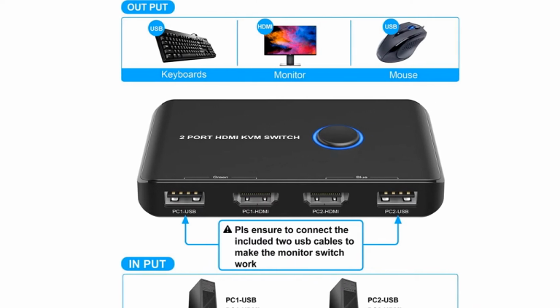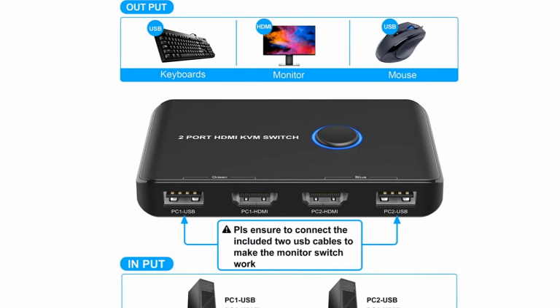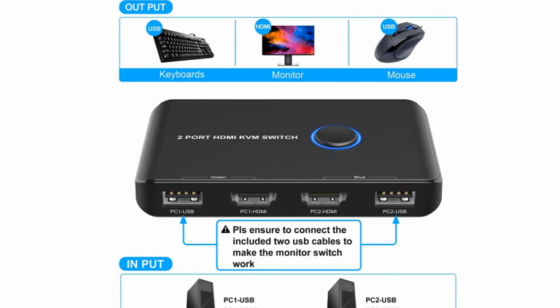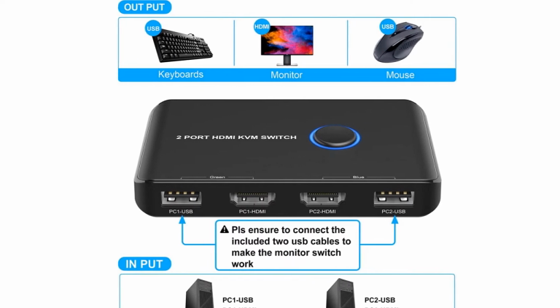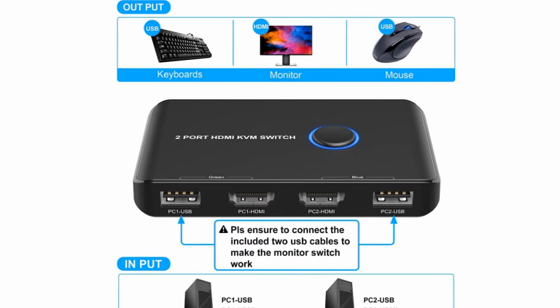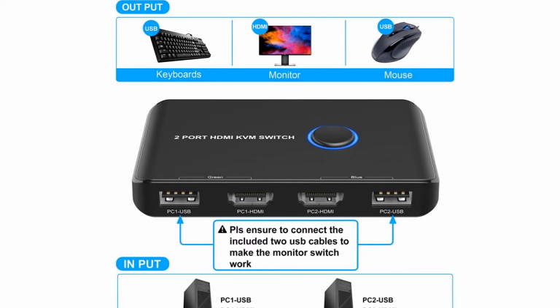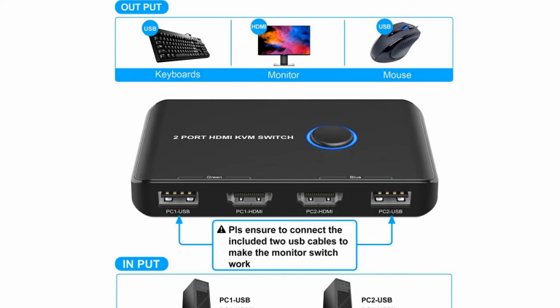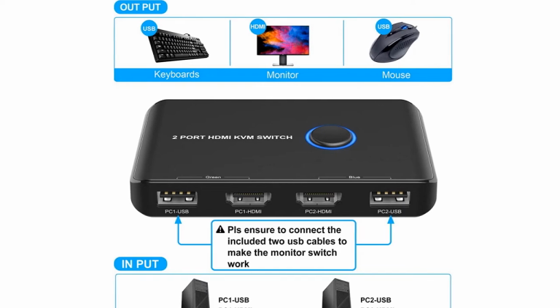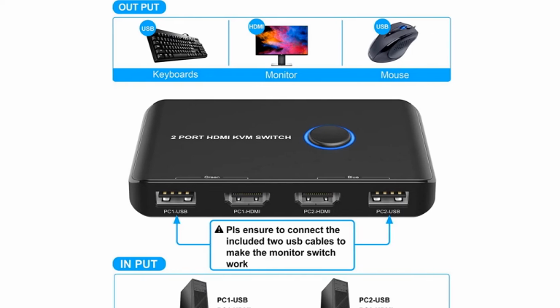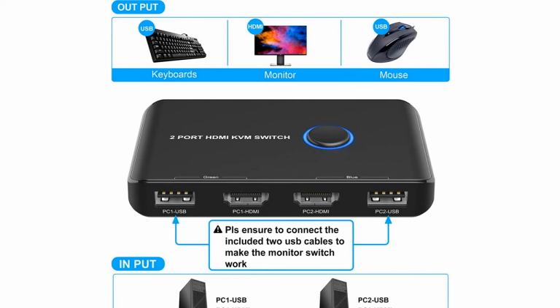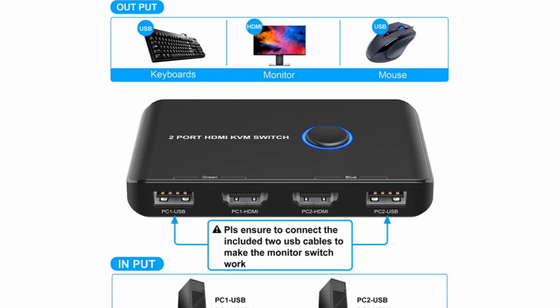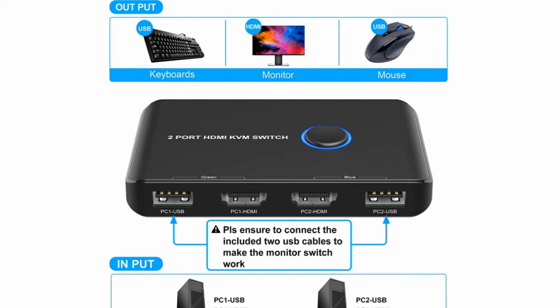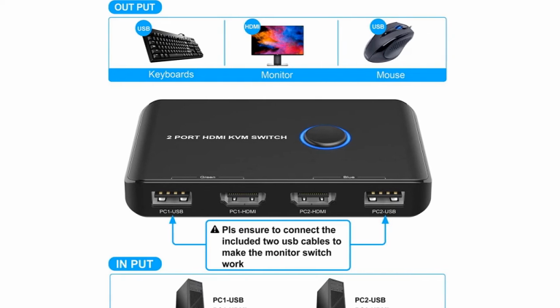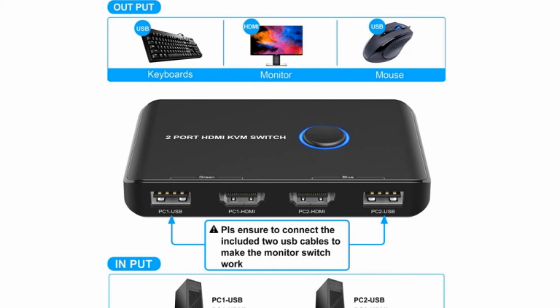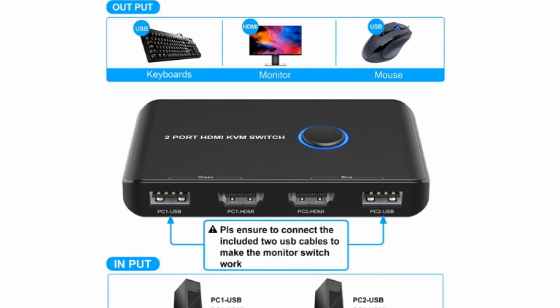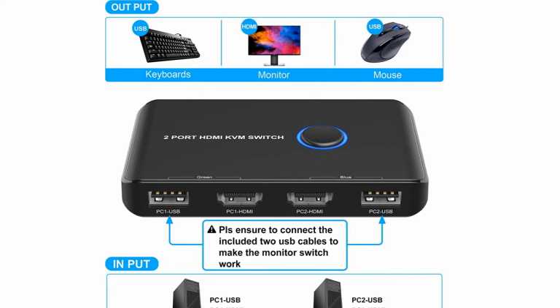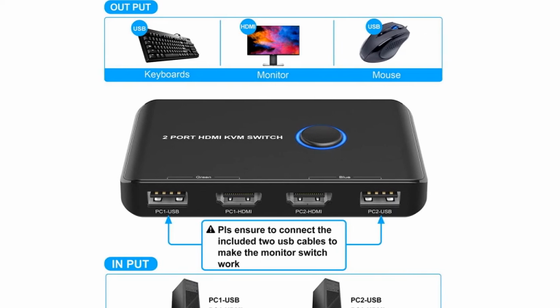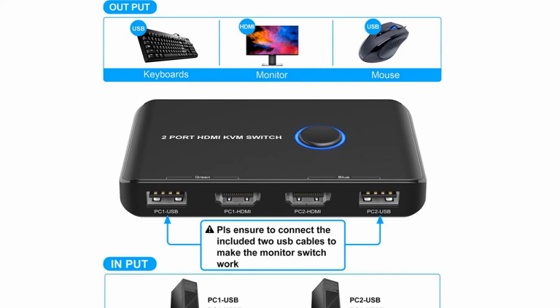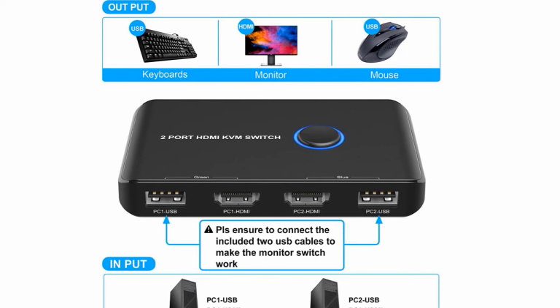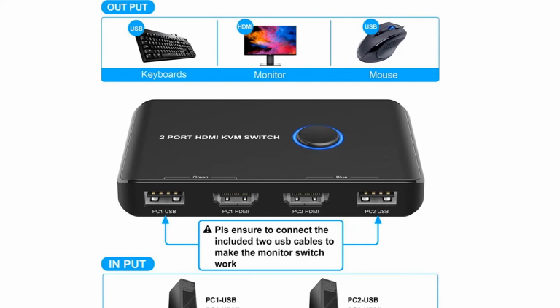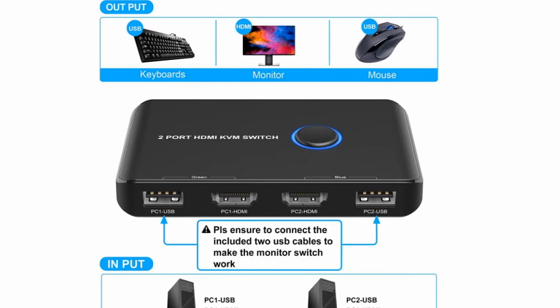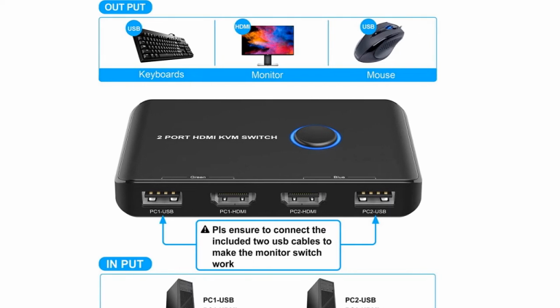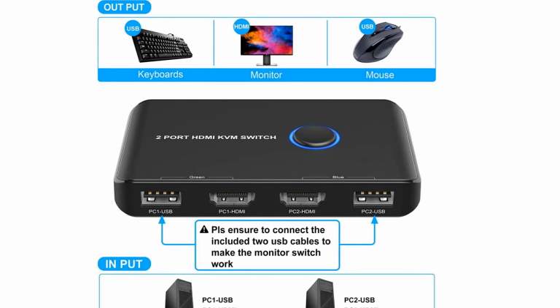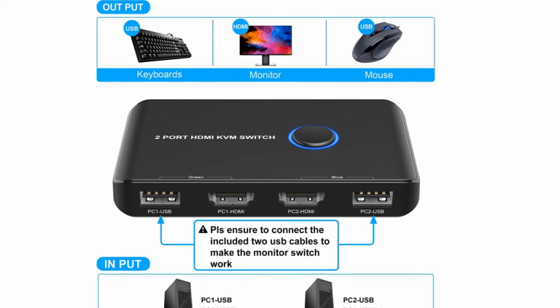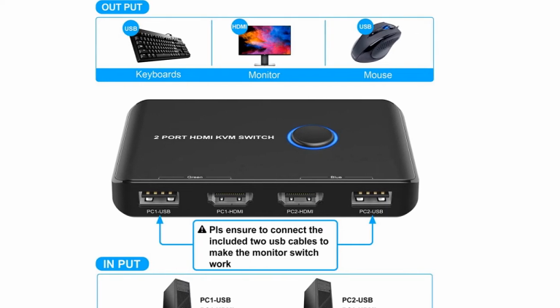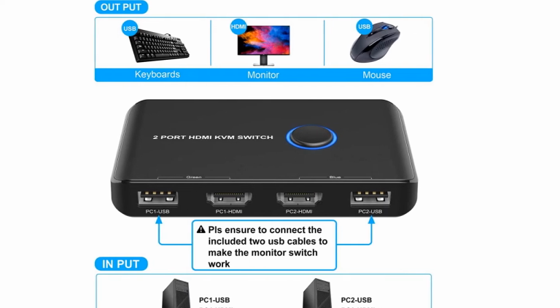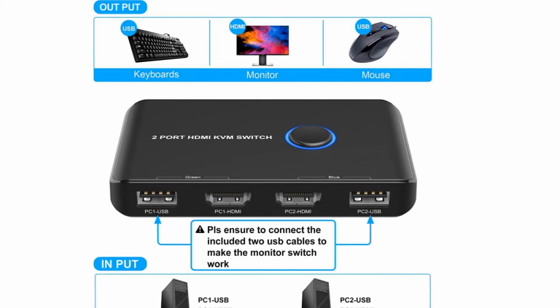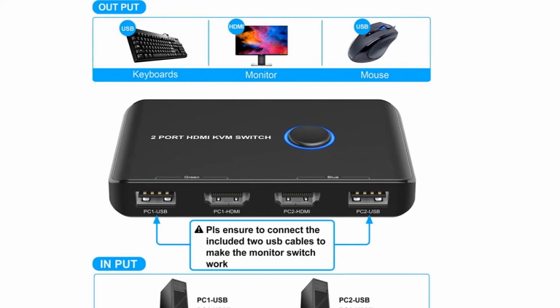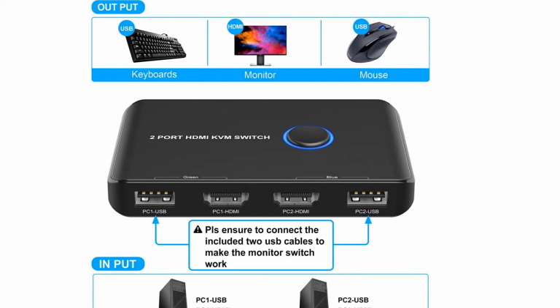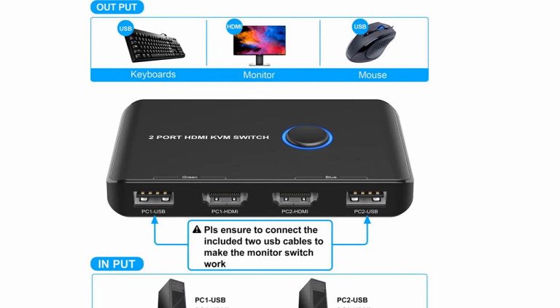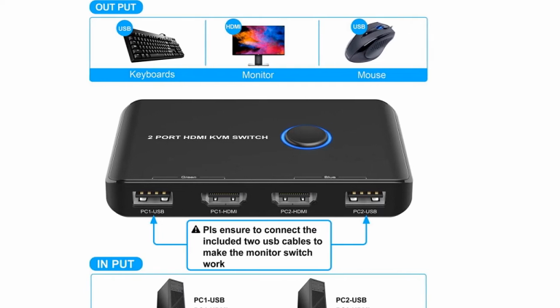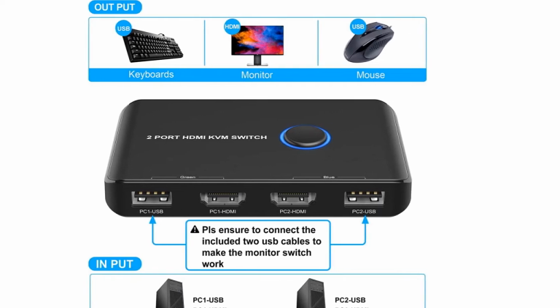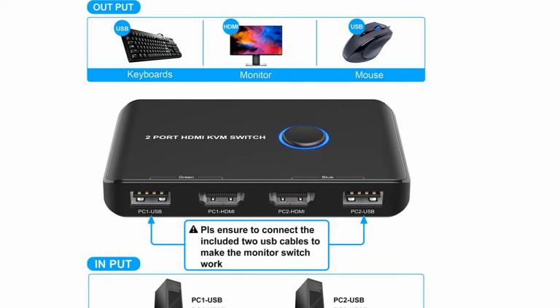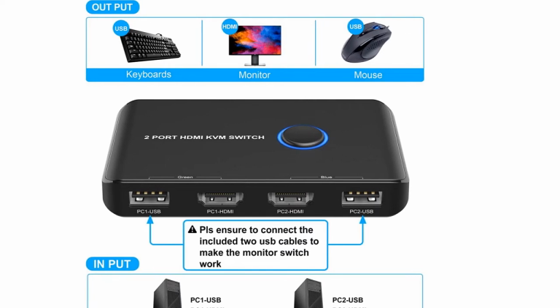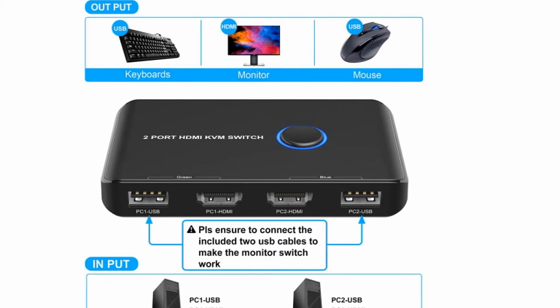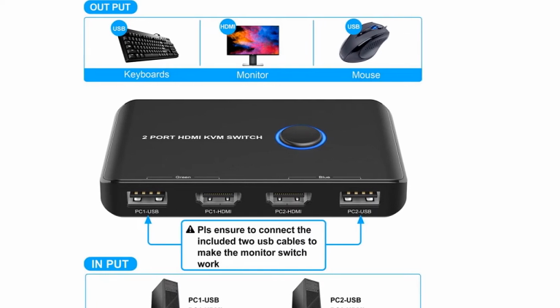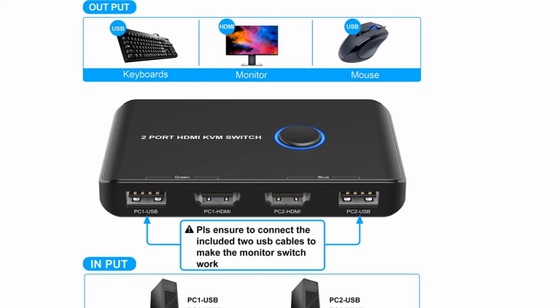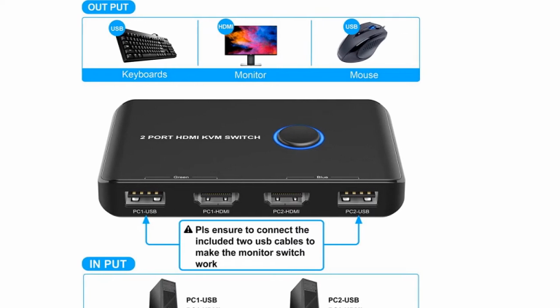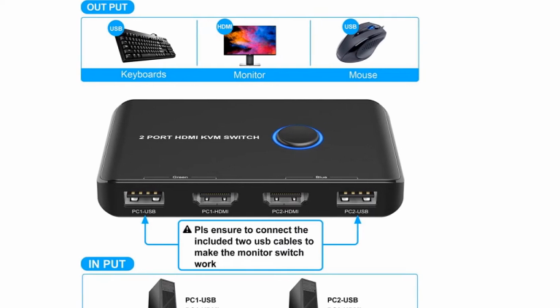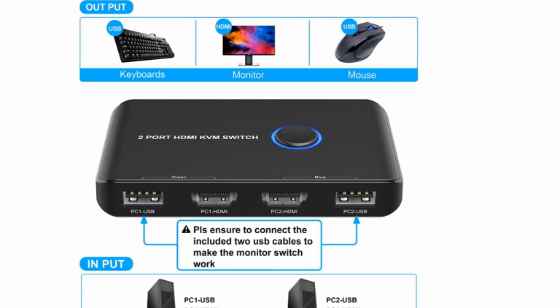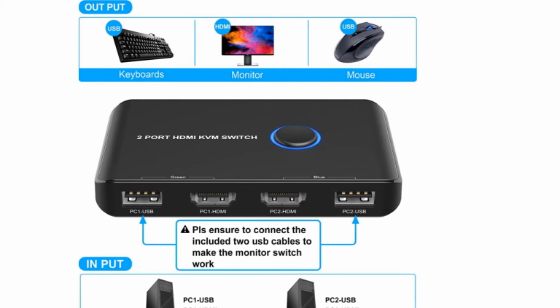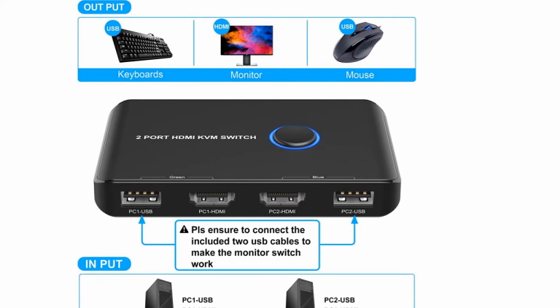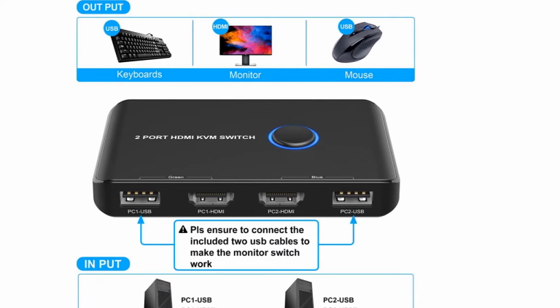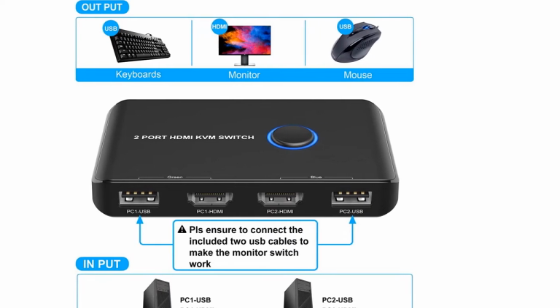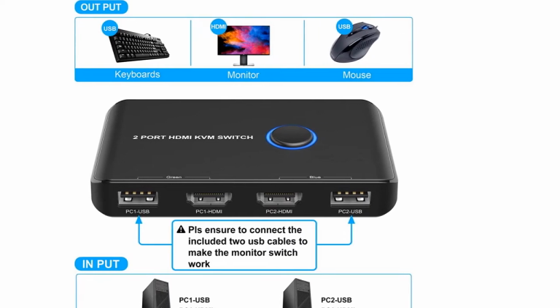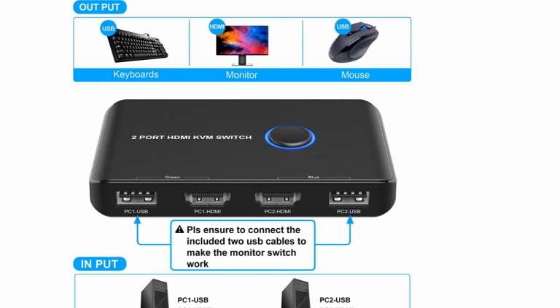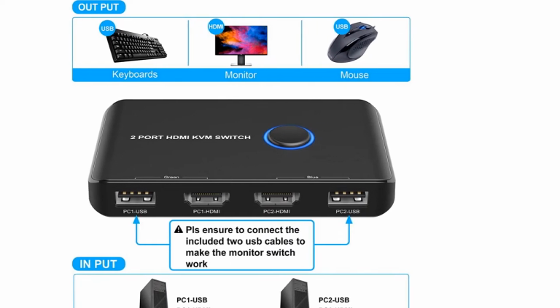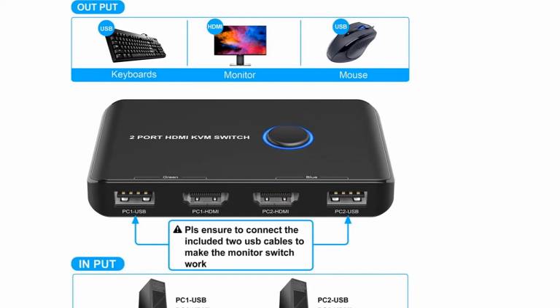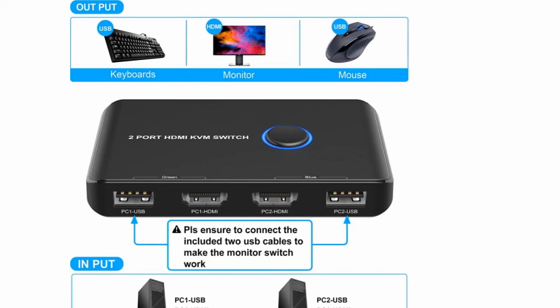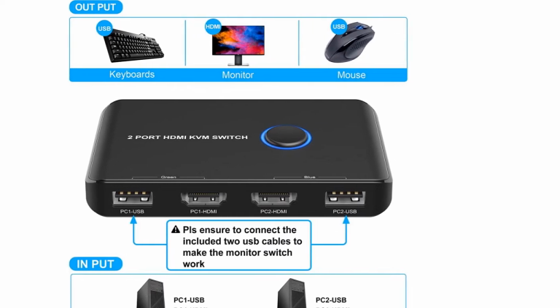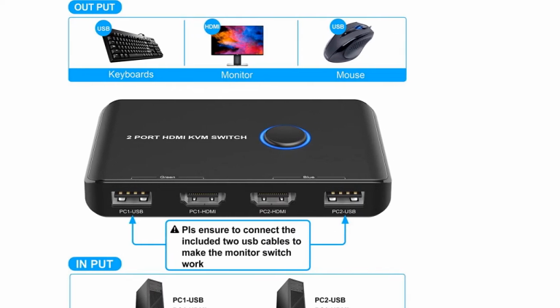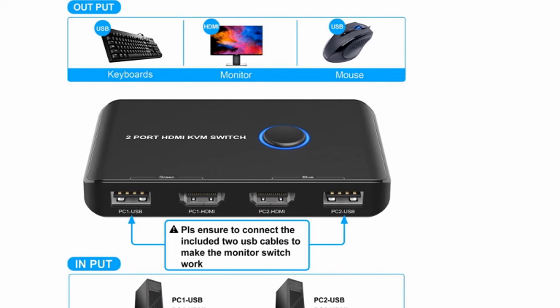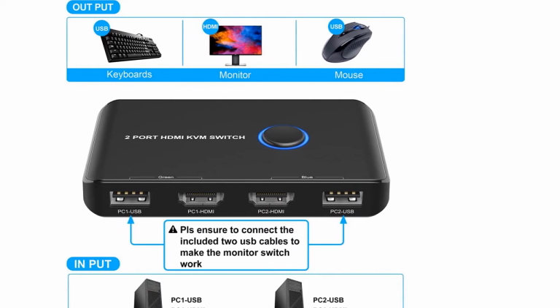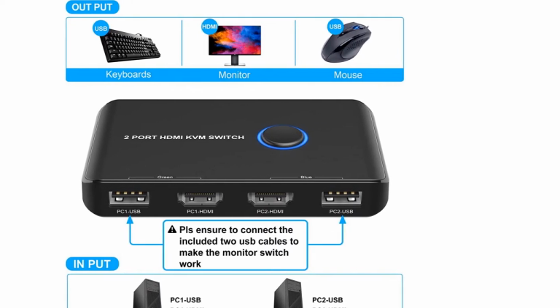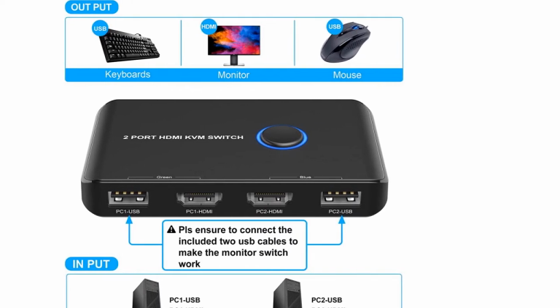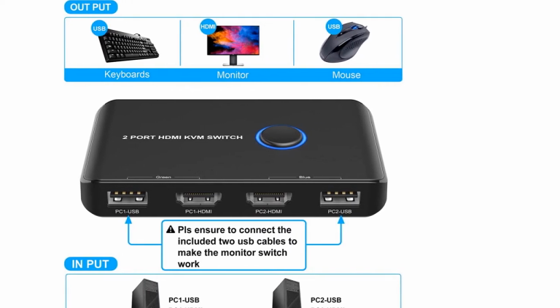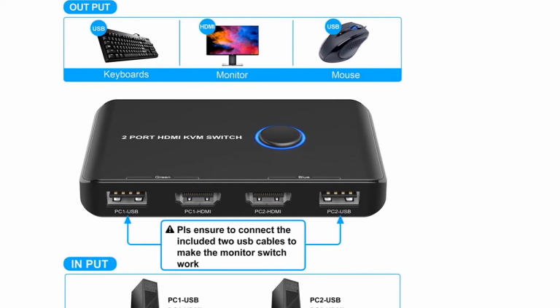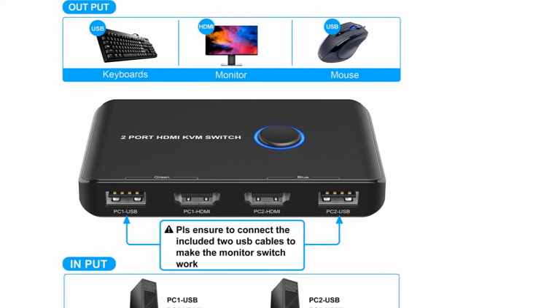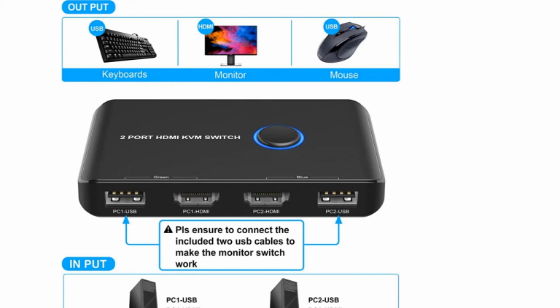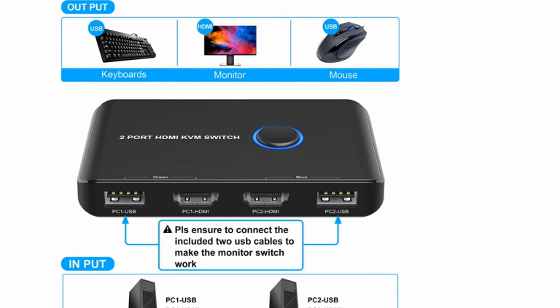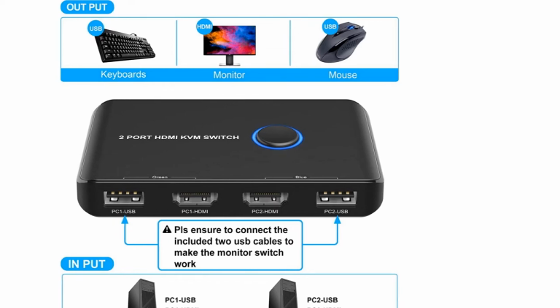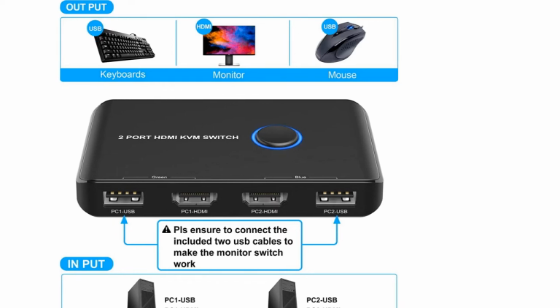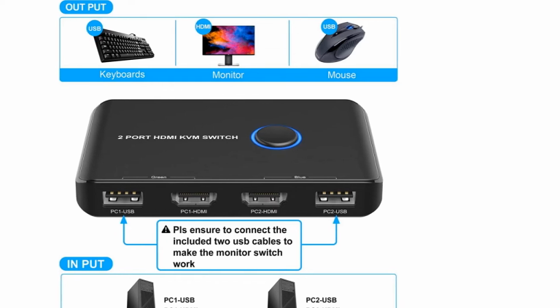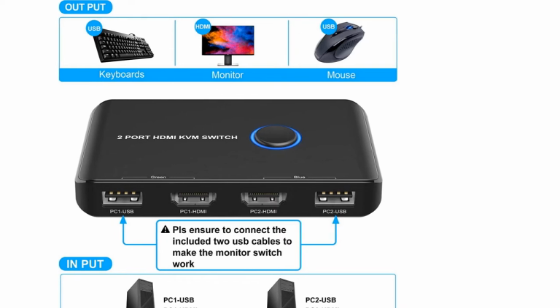The Able USB and HDMI KVM switch doesn't only work with computers — you can also connect different gaming consoles with HDMI support as well. Other freebies include two HDMI cables and two USB 2.0 cables. You don't need any driver installation or power adapter for the switch — just plug it in and you're good to go.